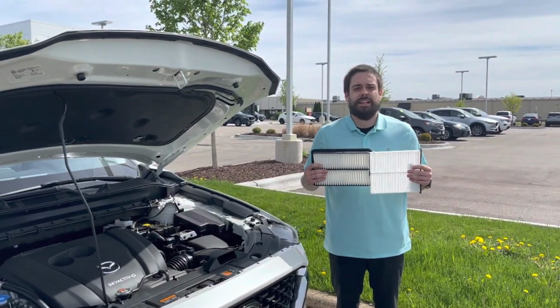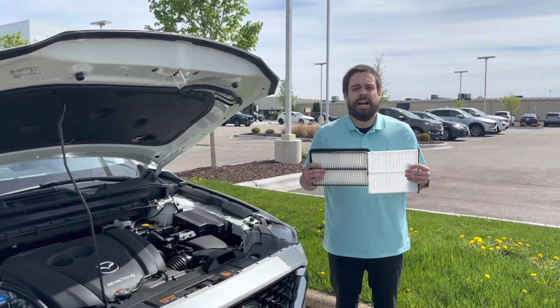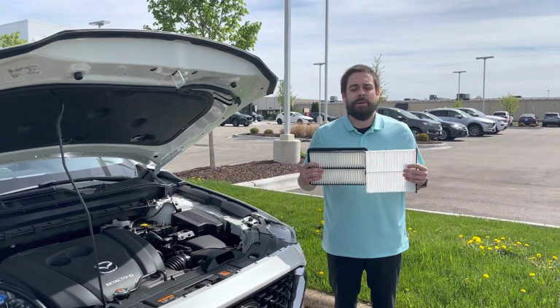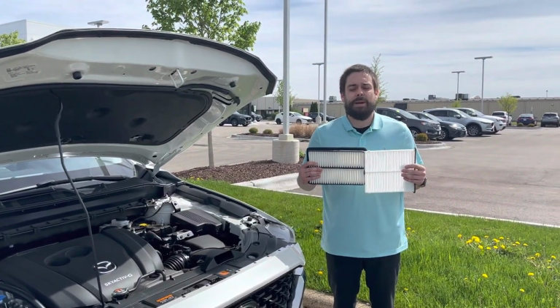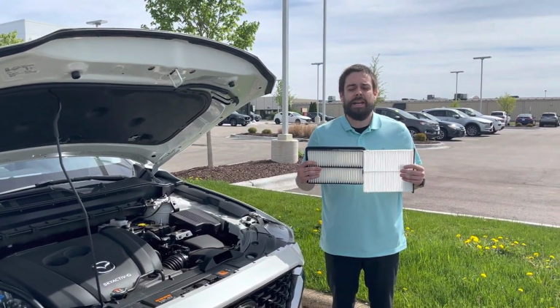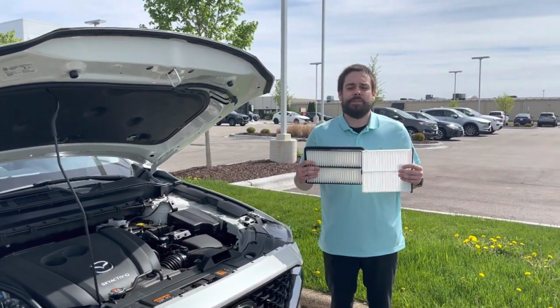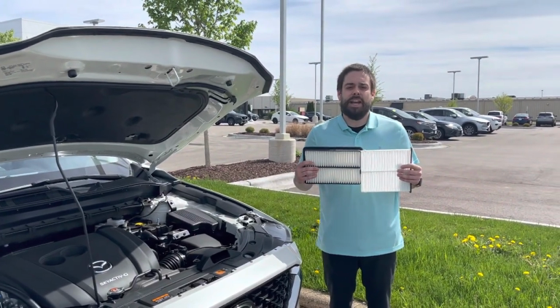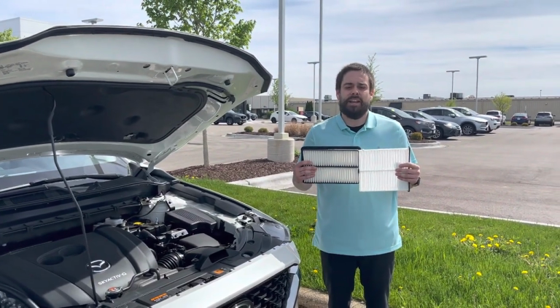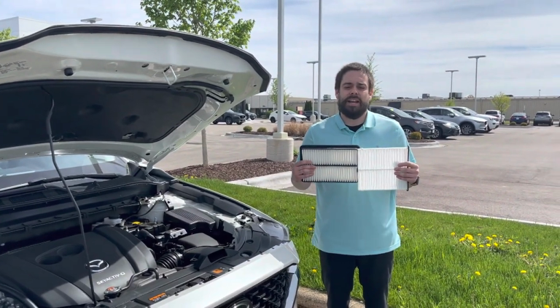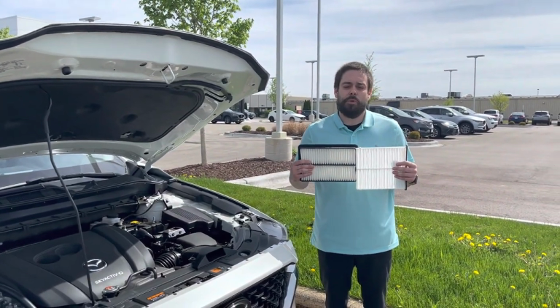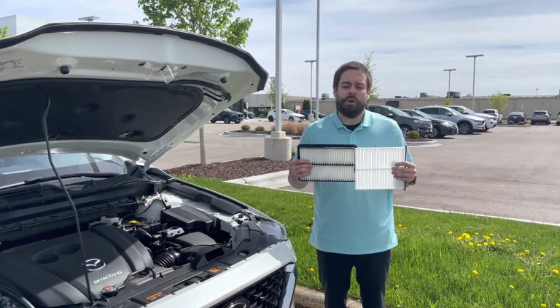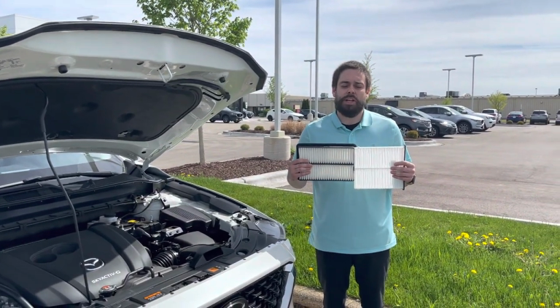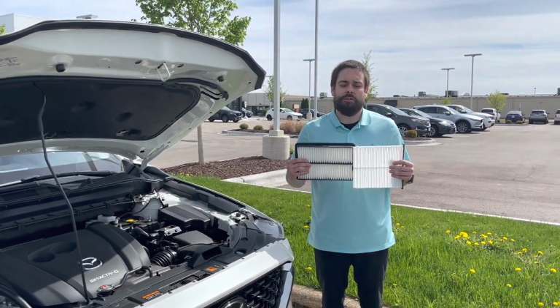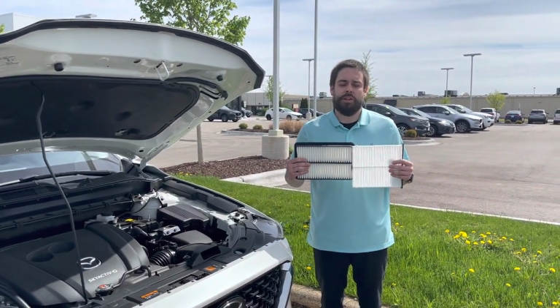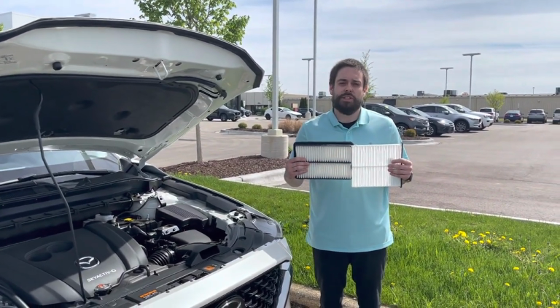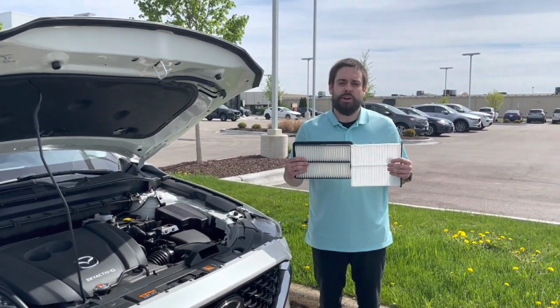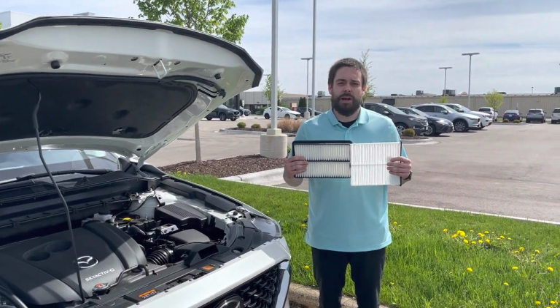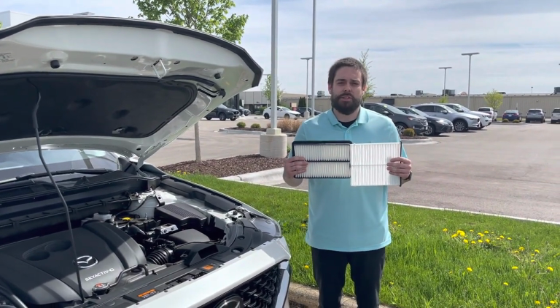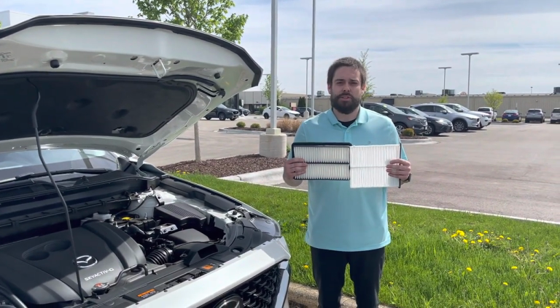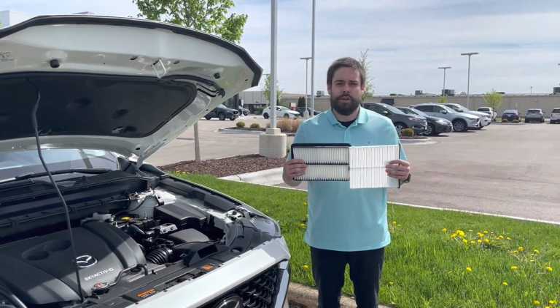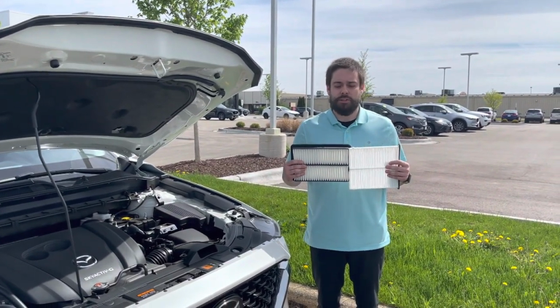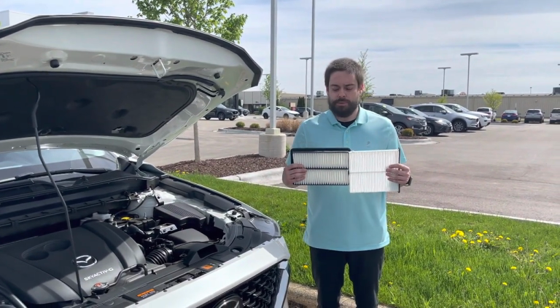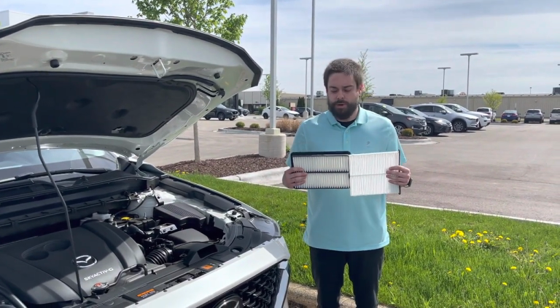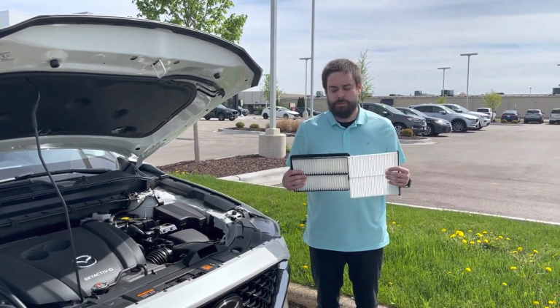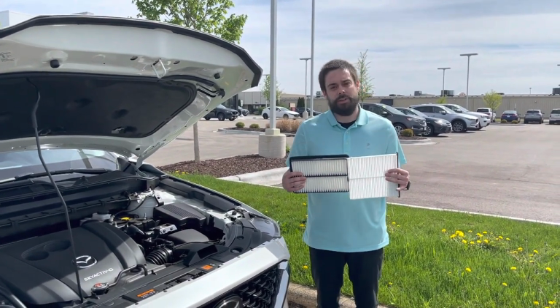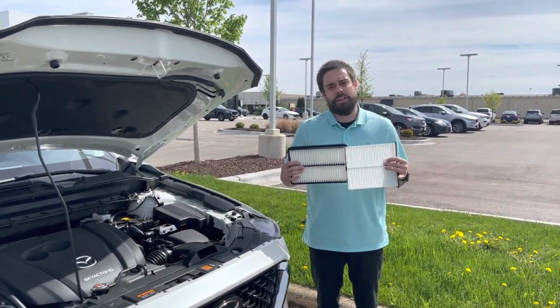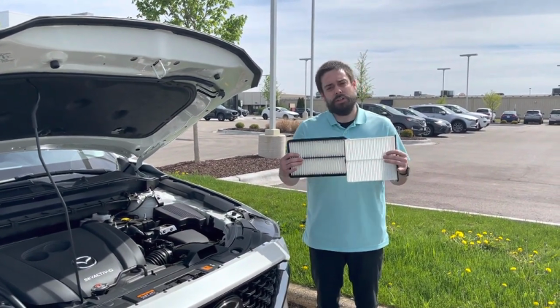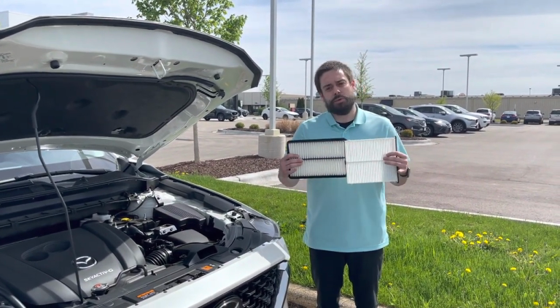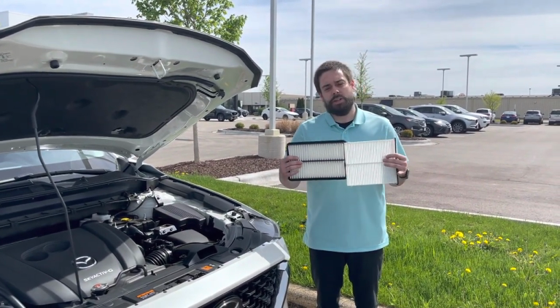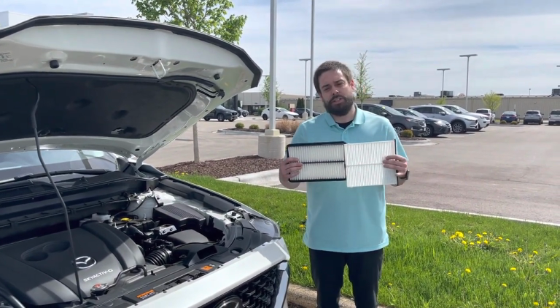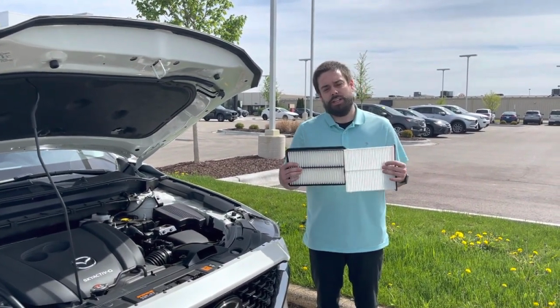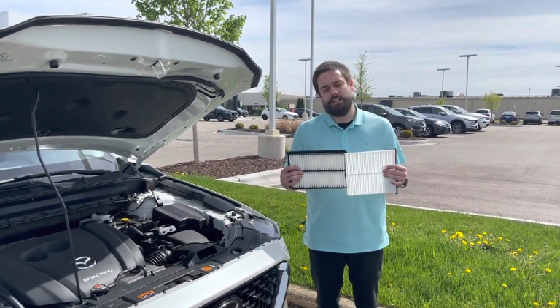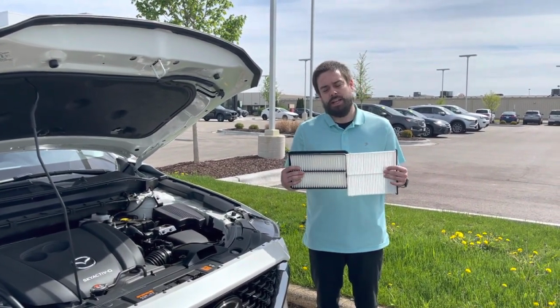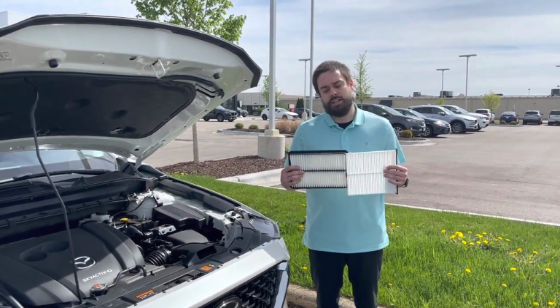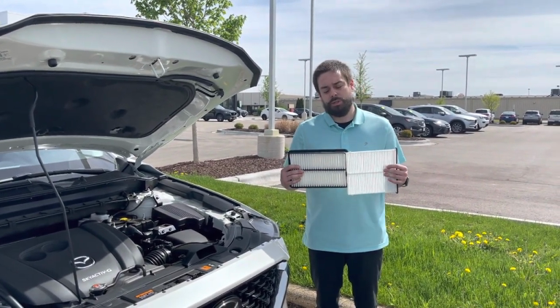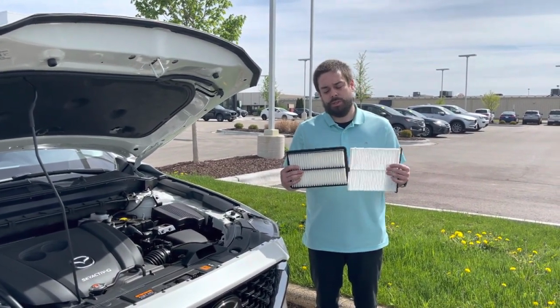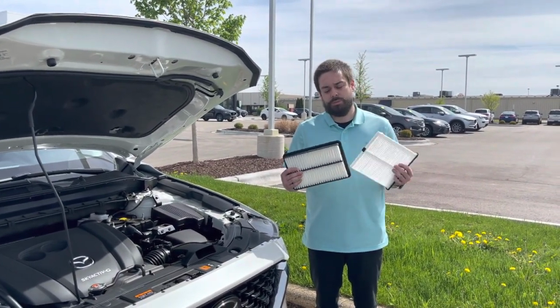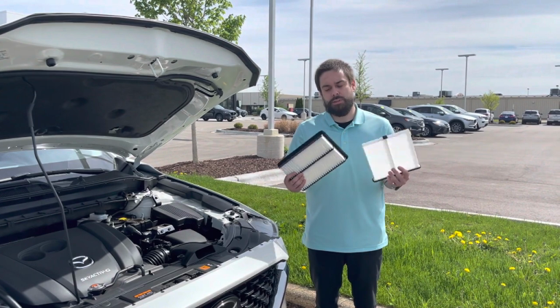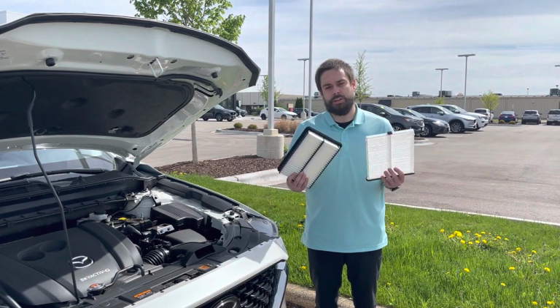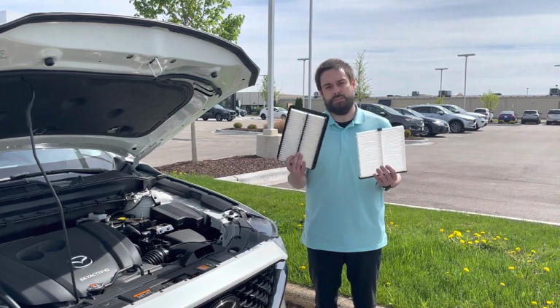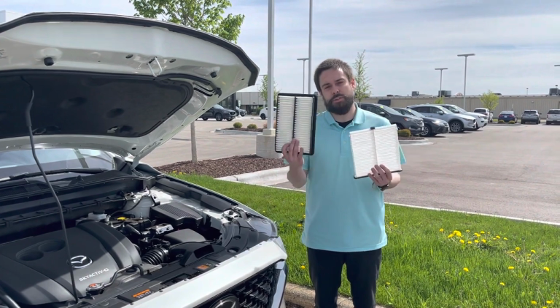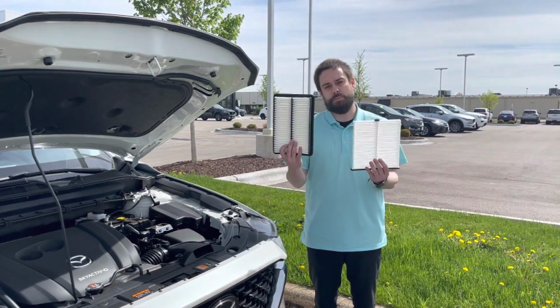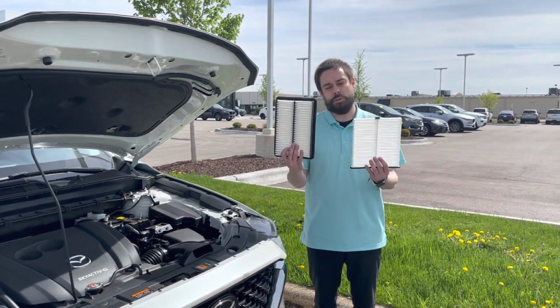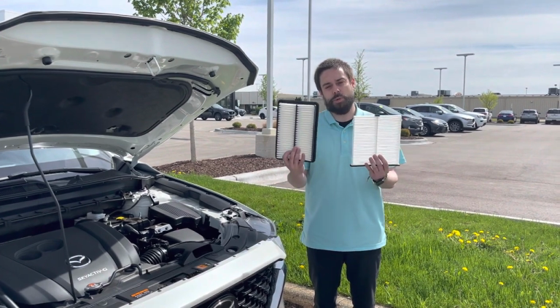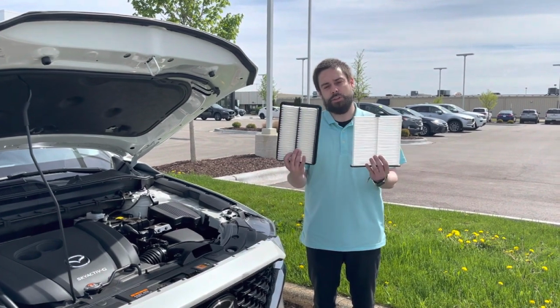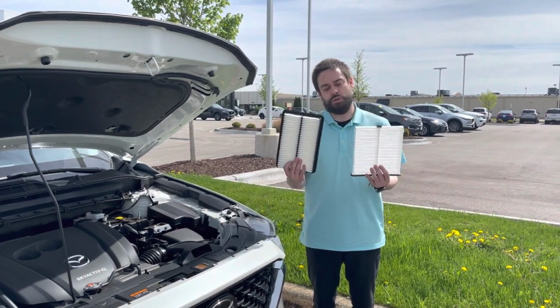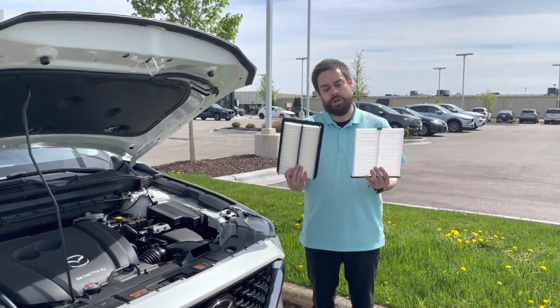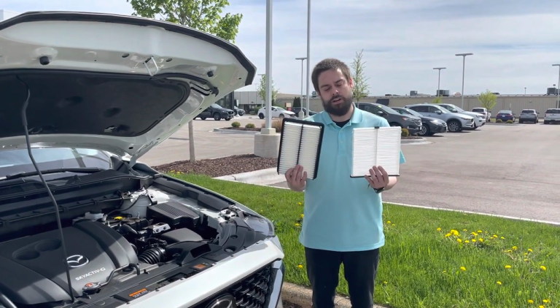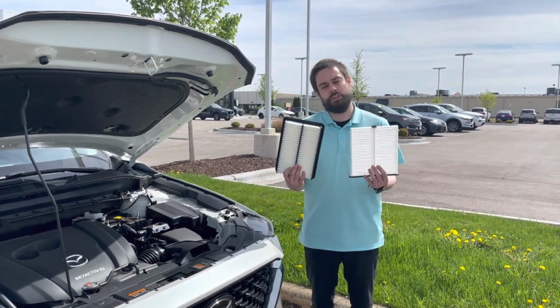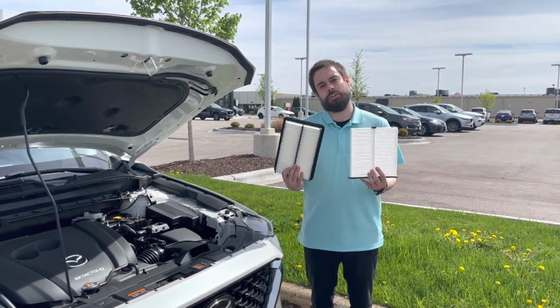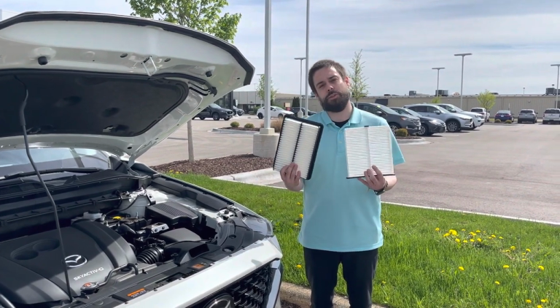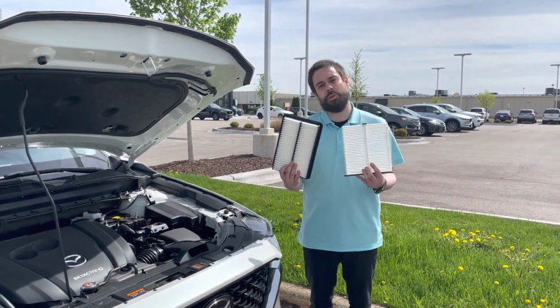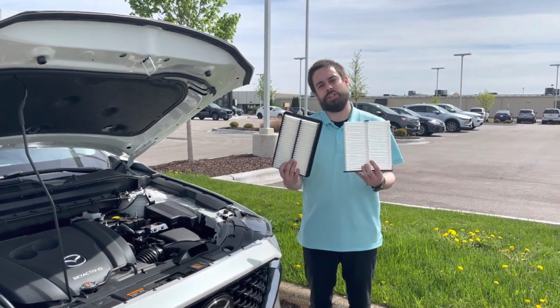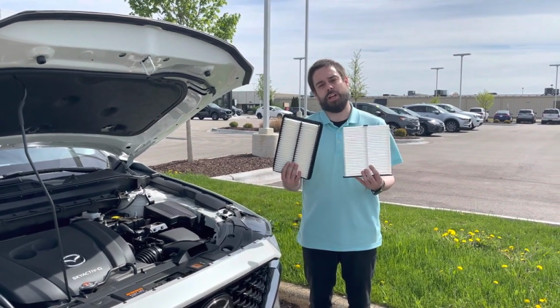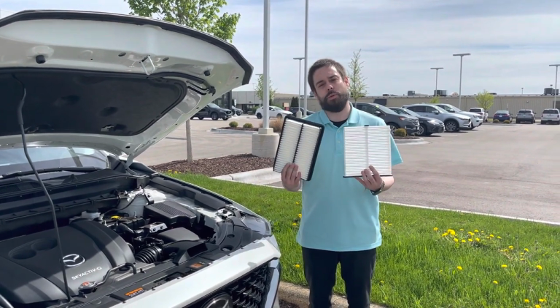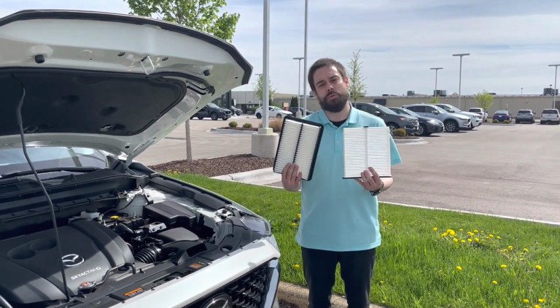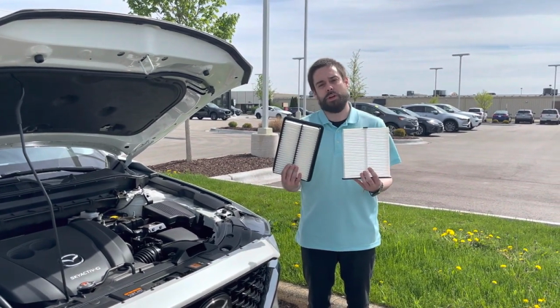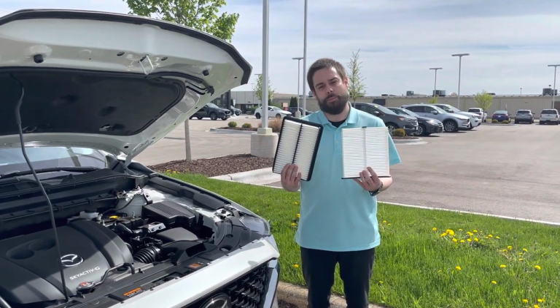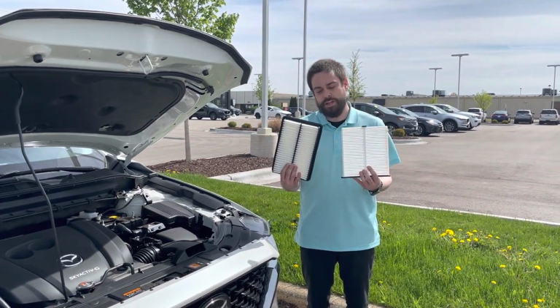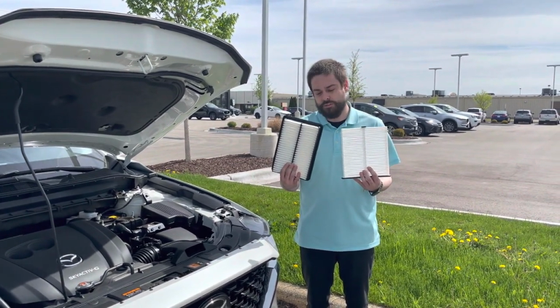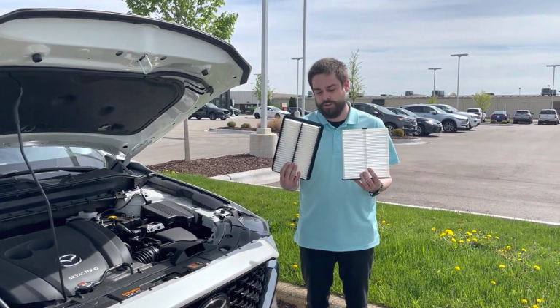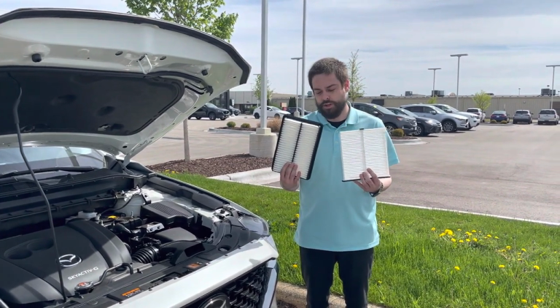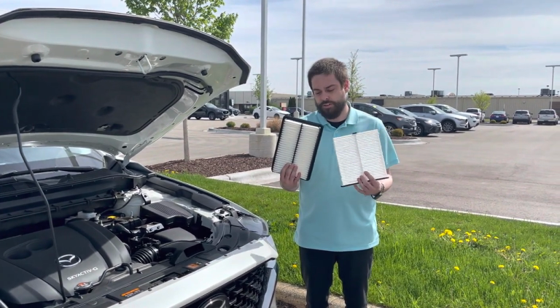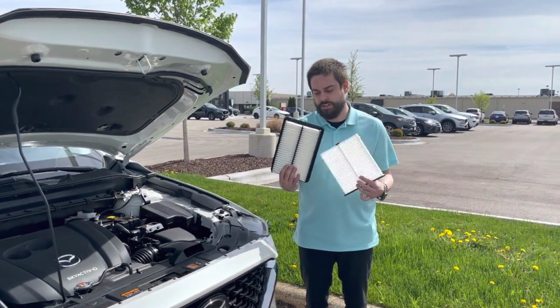Hi, my name is Danny. I work in the Rustero Mazda Service Department. I just want to take a second to explain the difference between the two air filters we check when you come in for service.